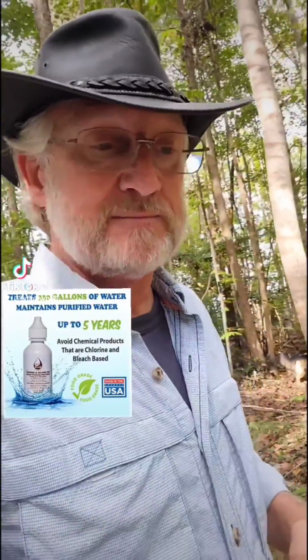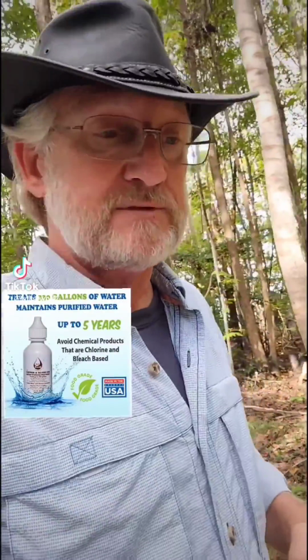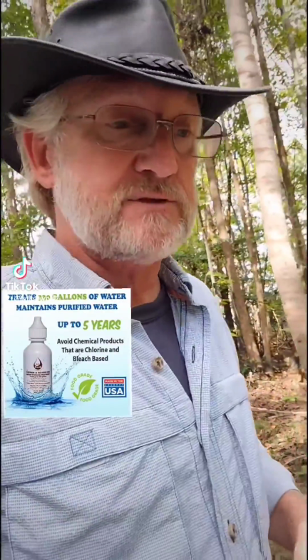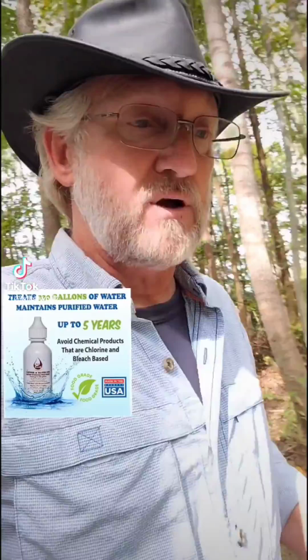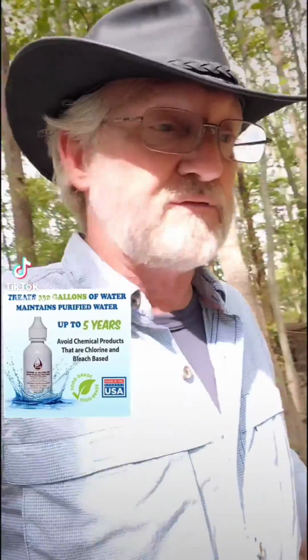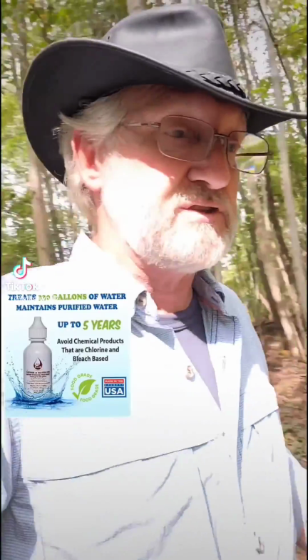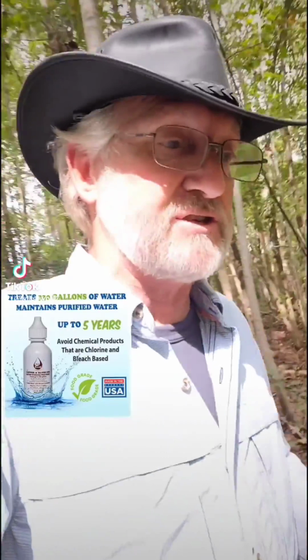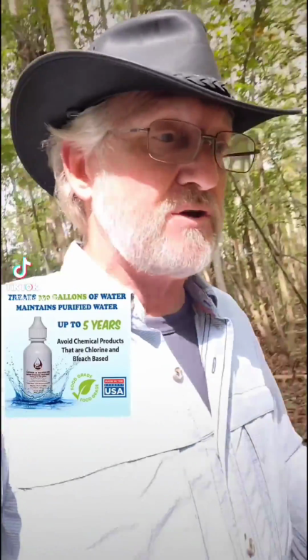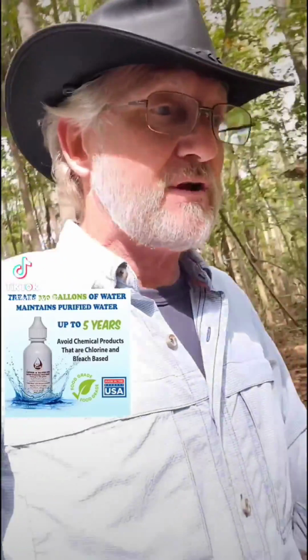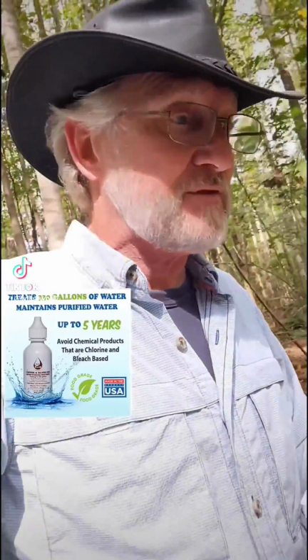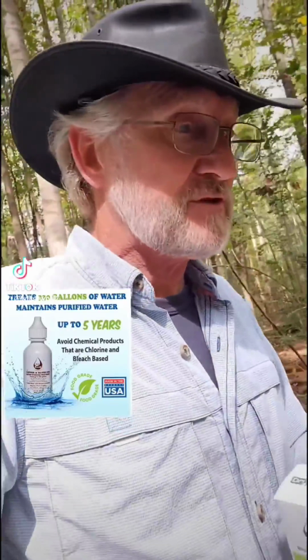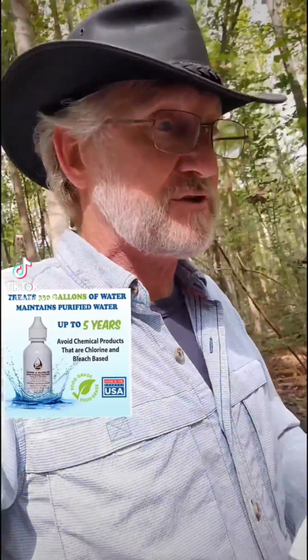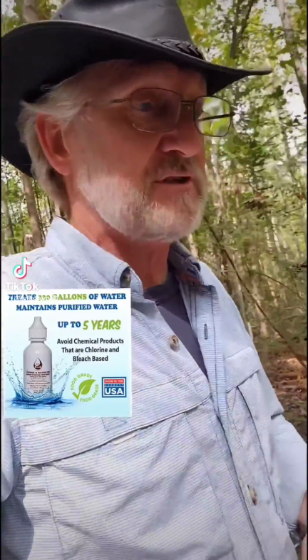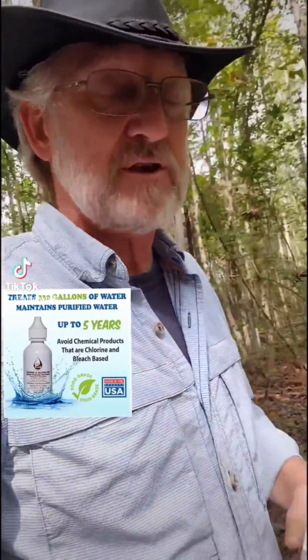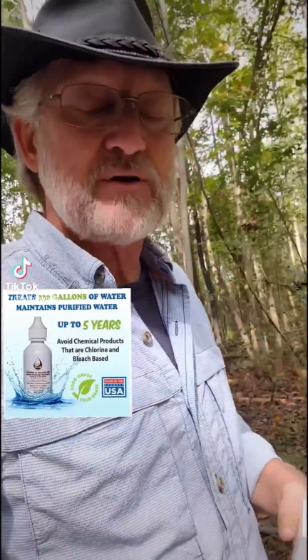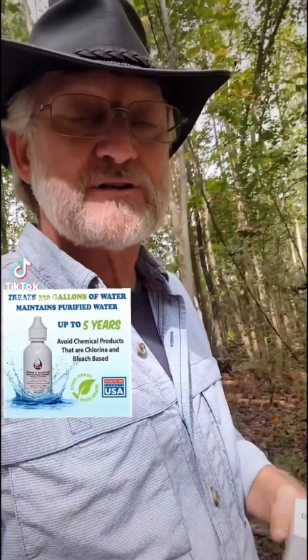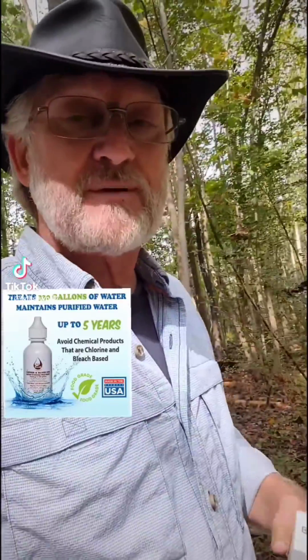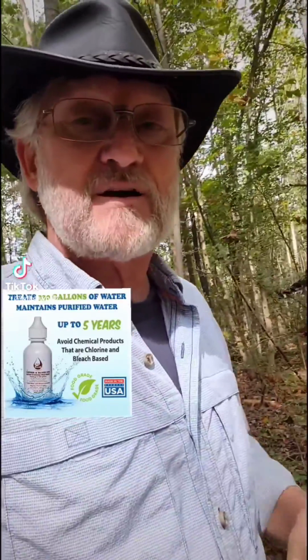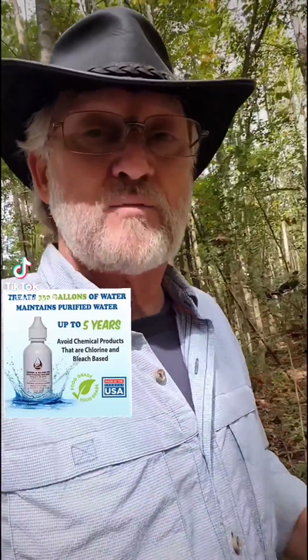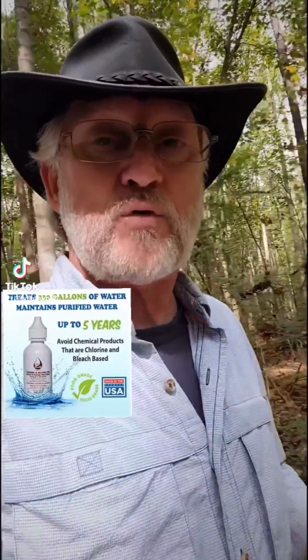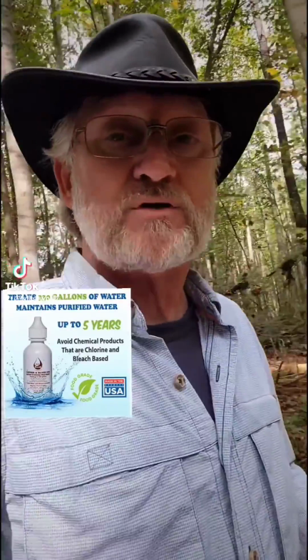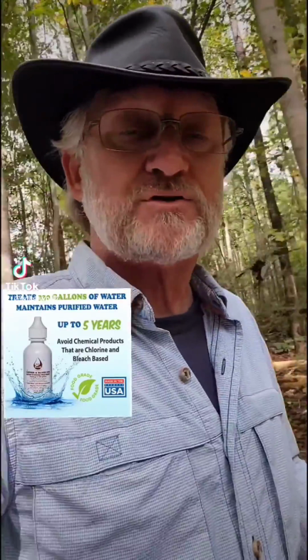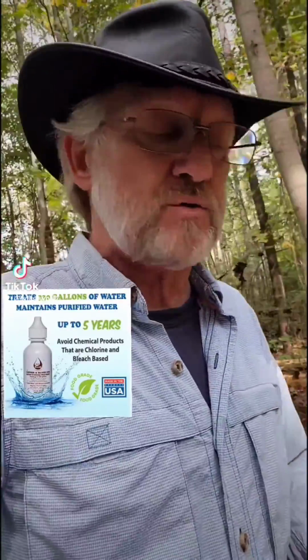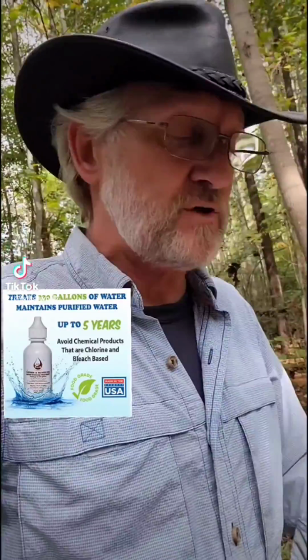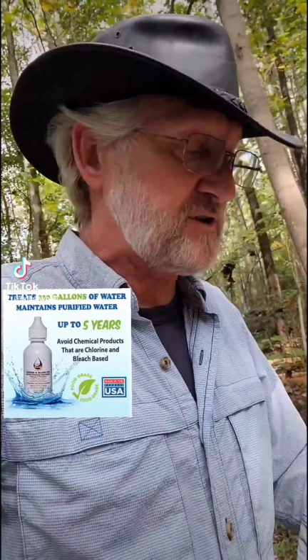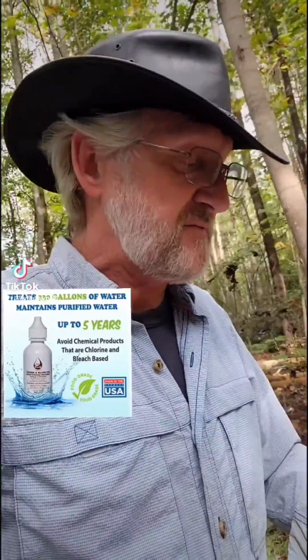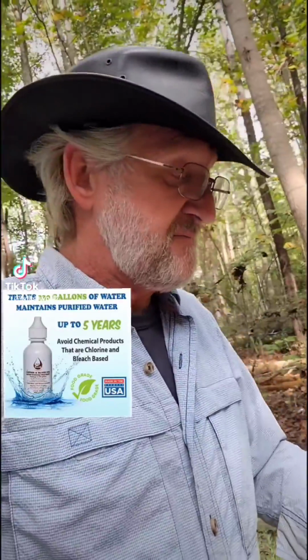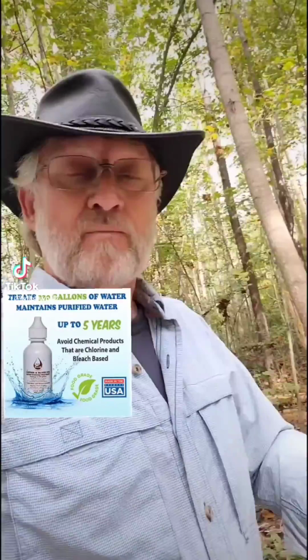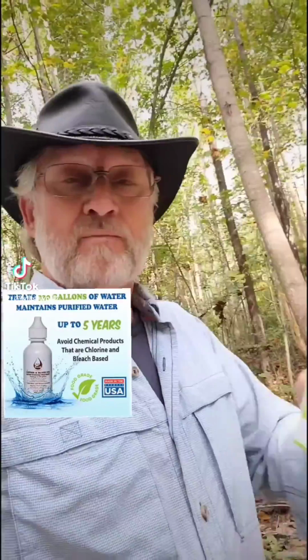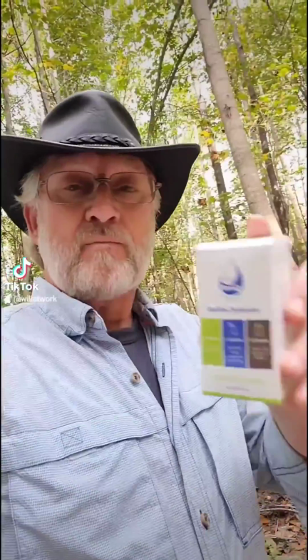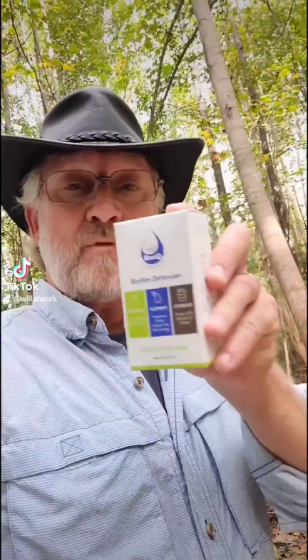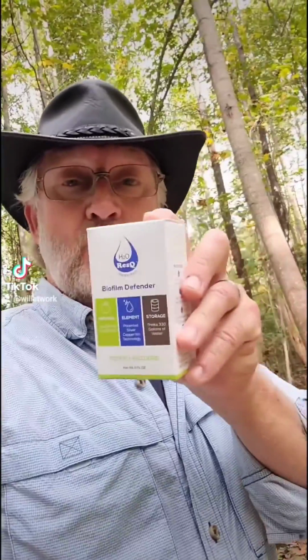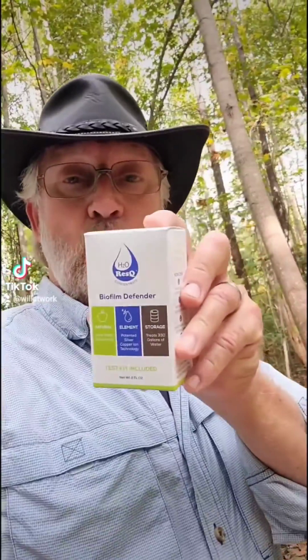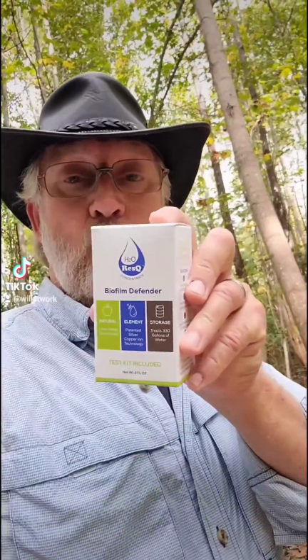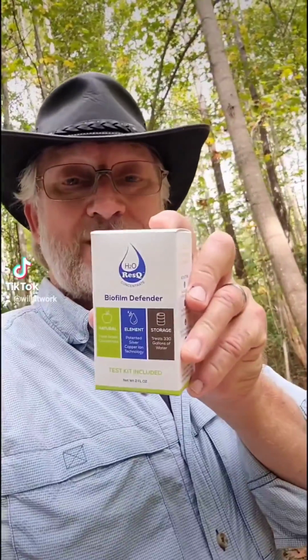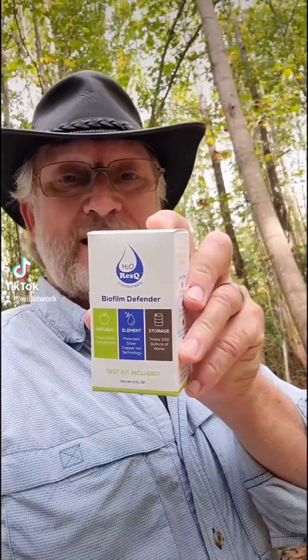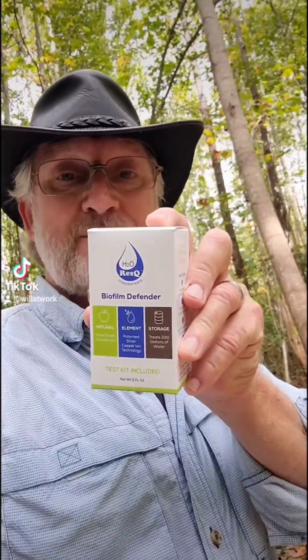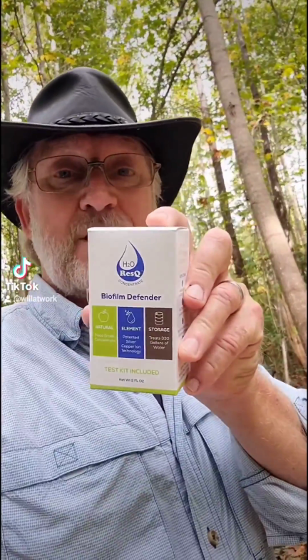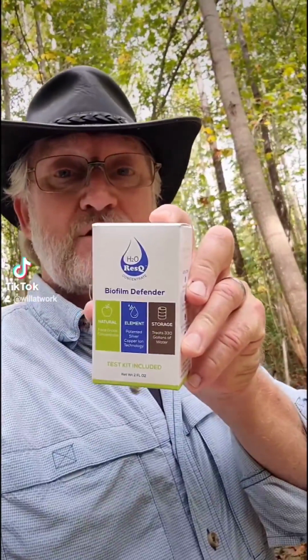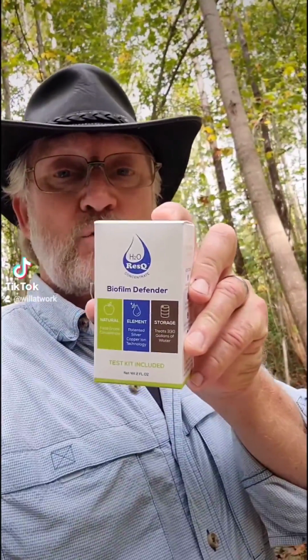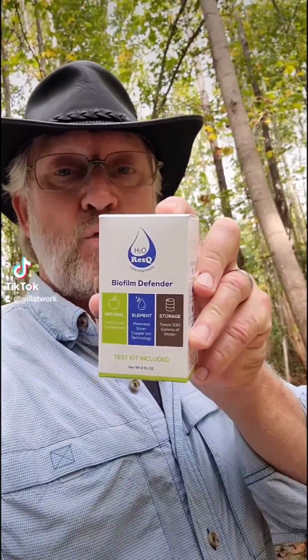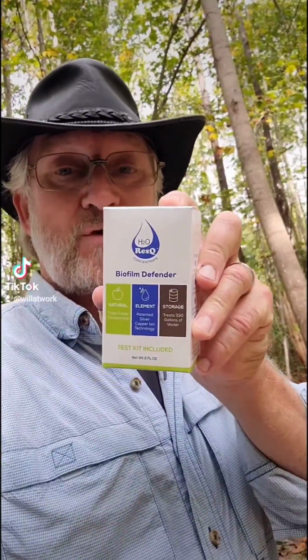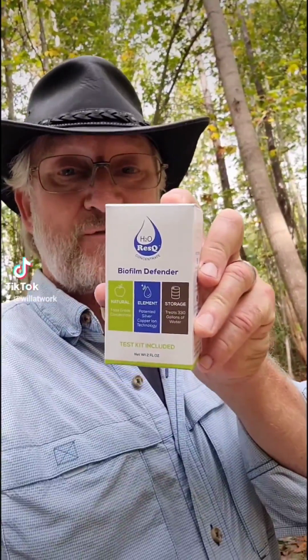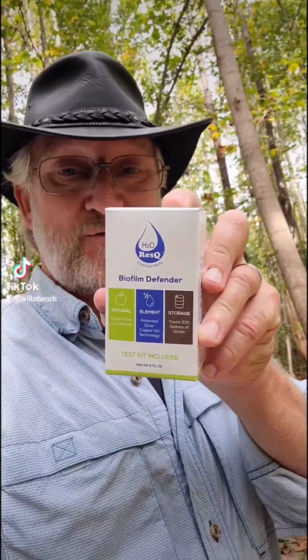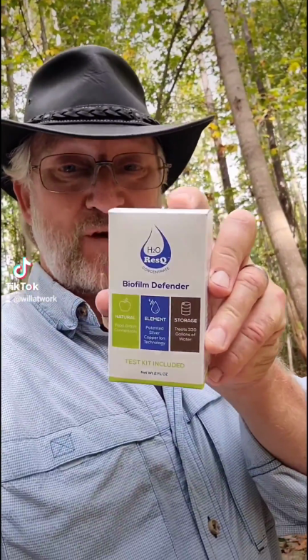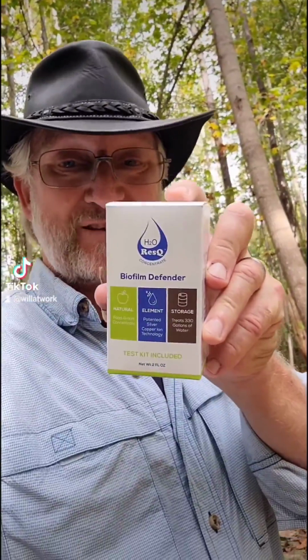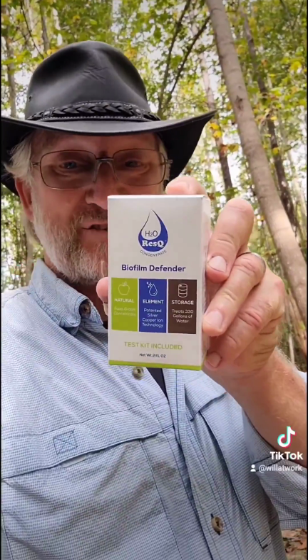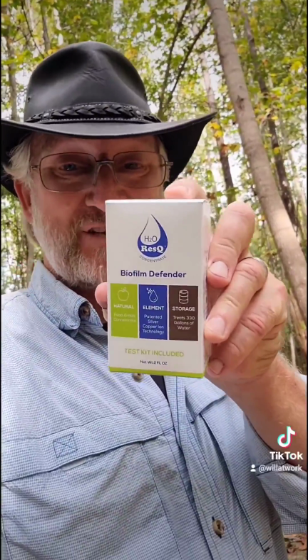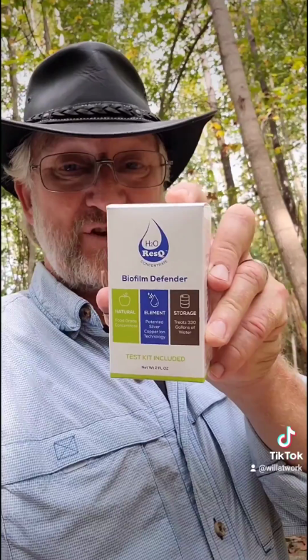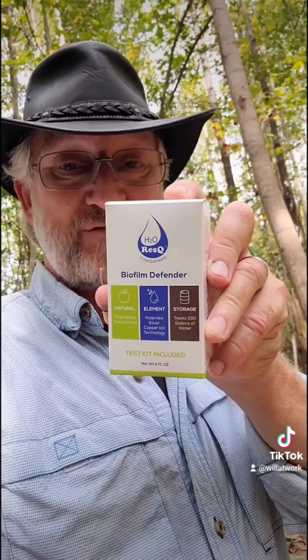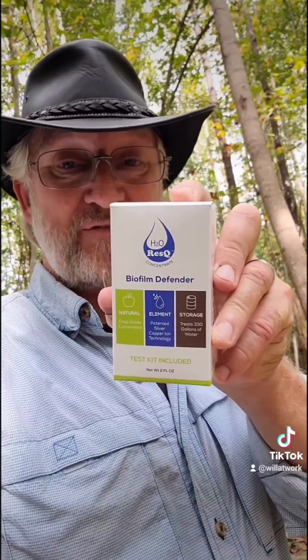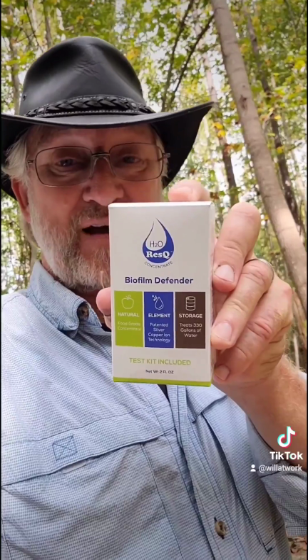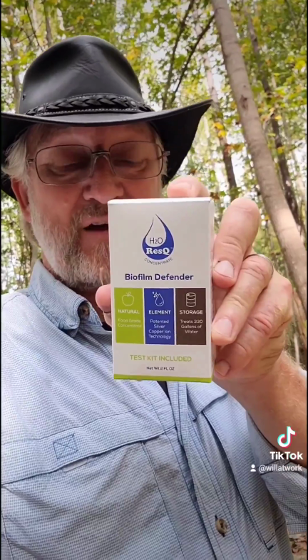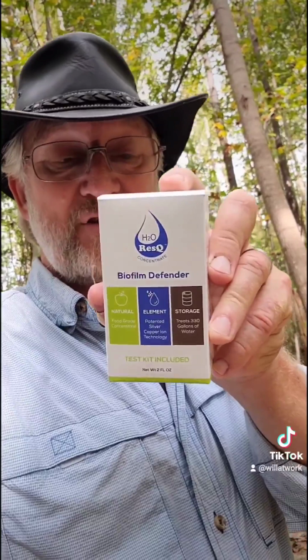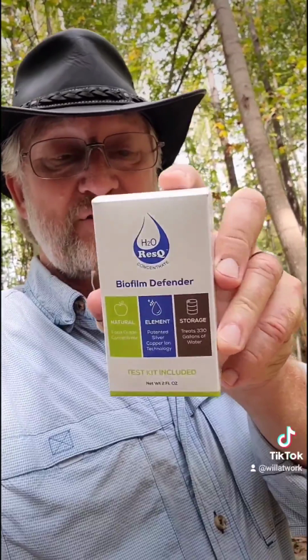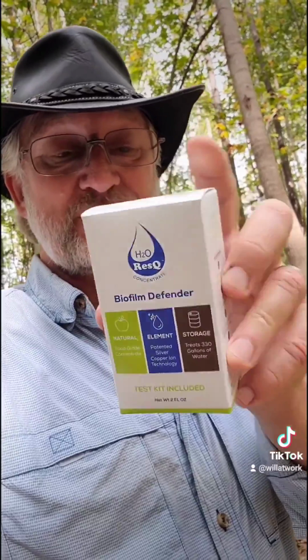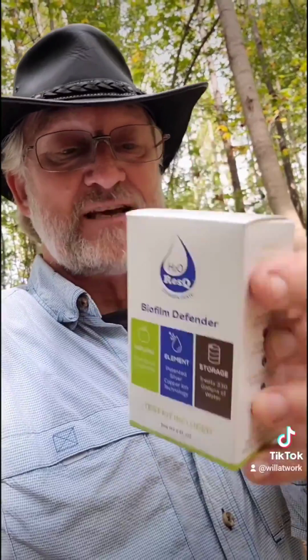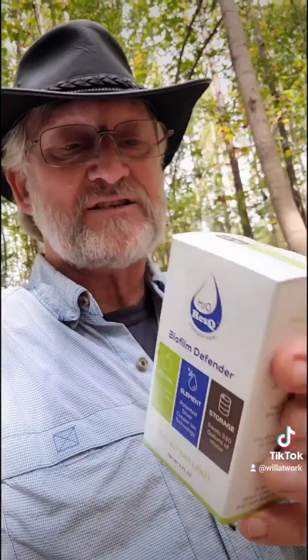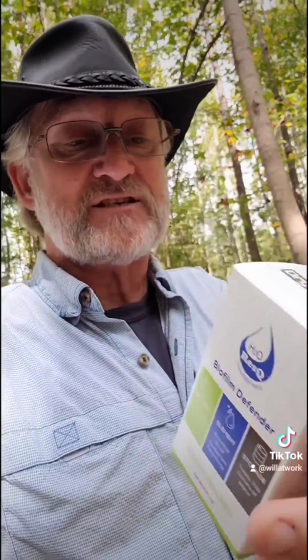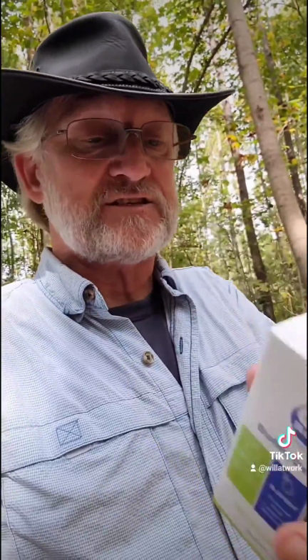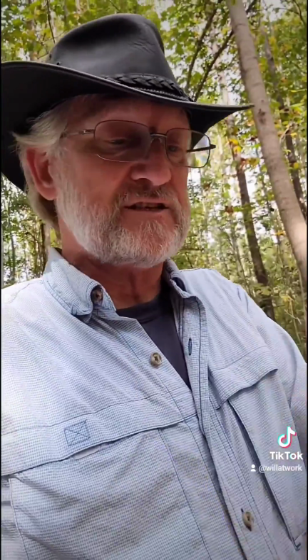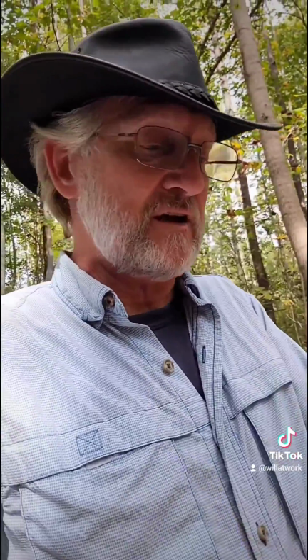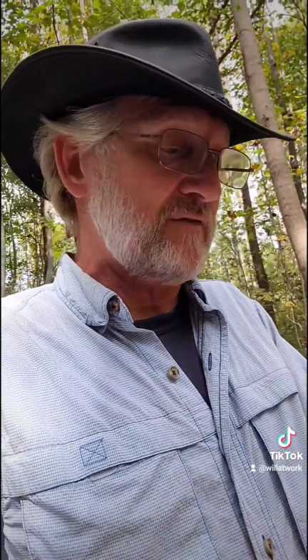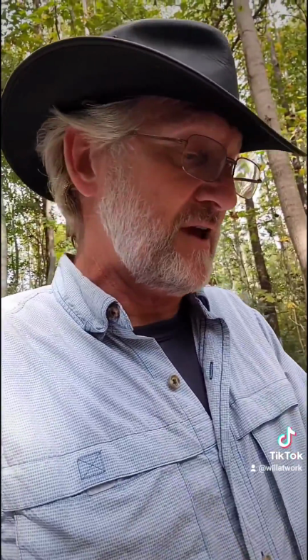So if you're serious about water storage and want to keep your water fresh and good for five years, this is the stuff right here.